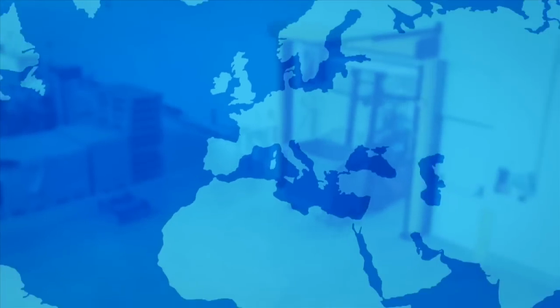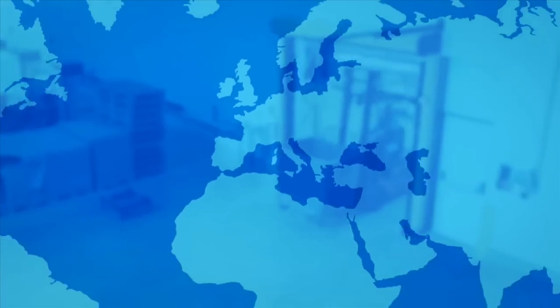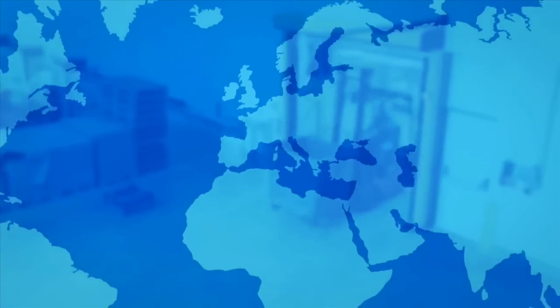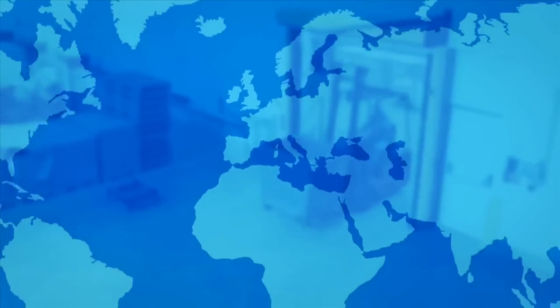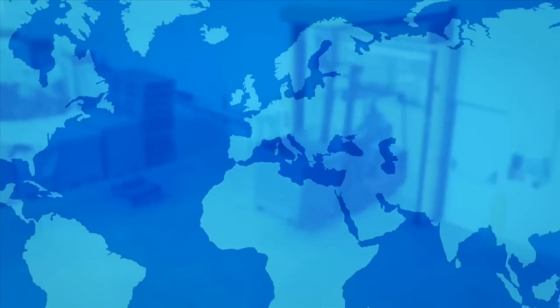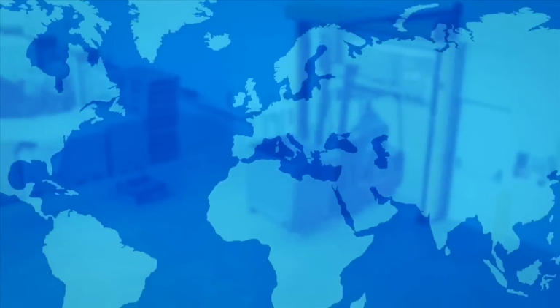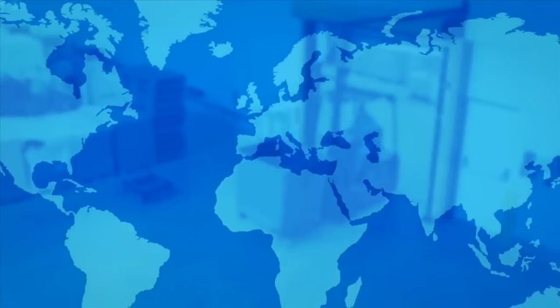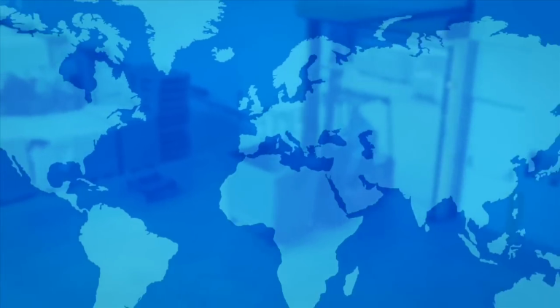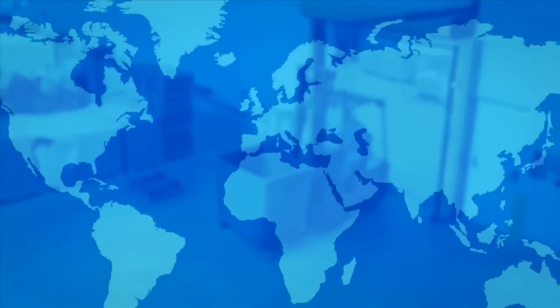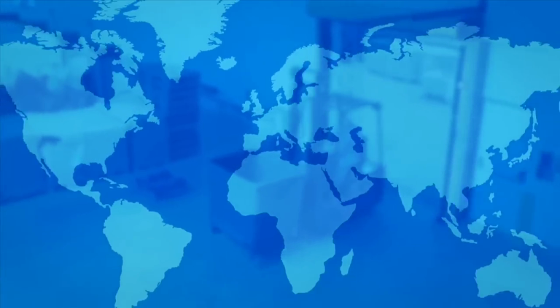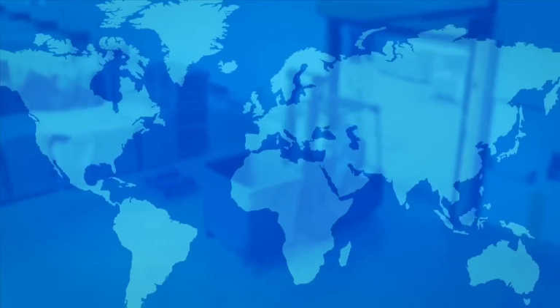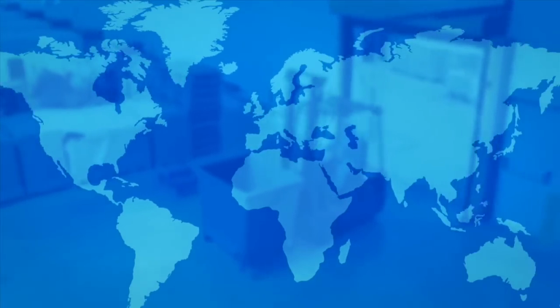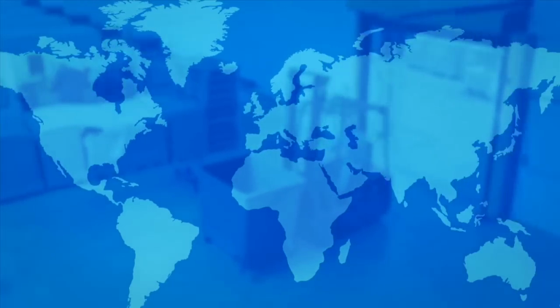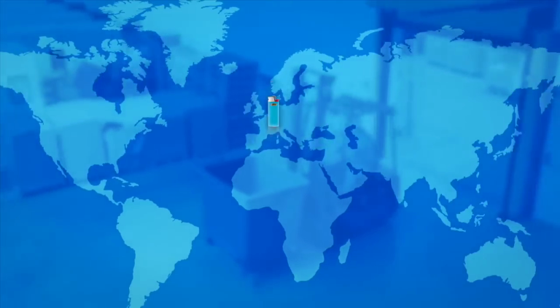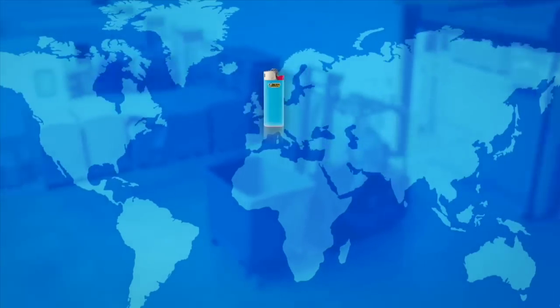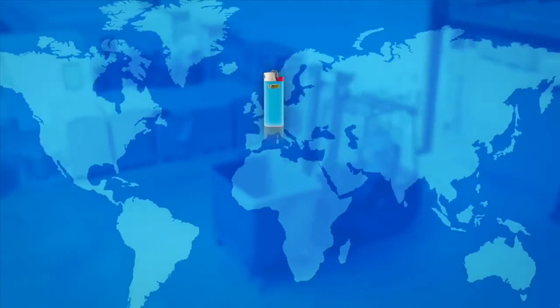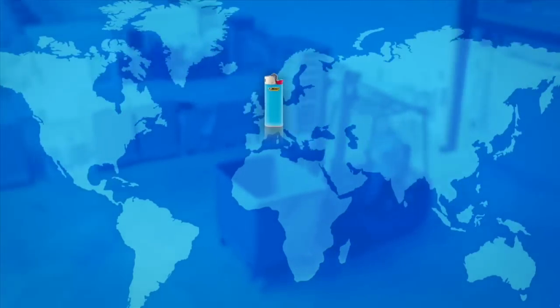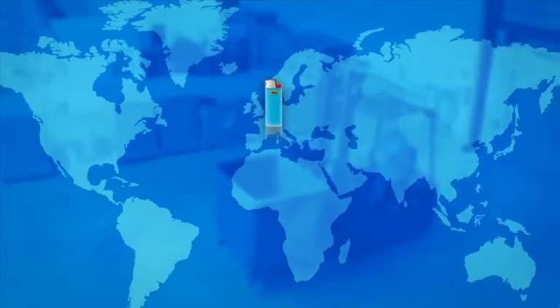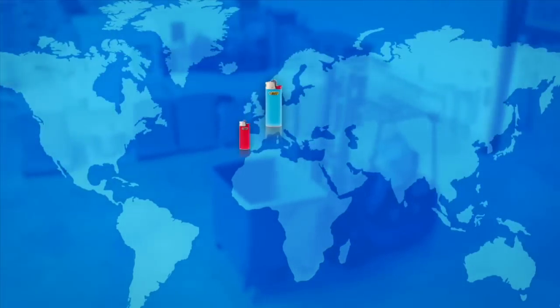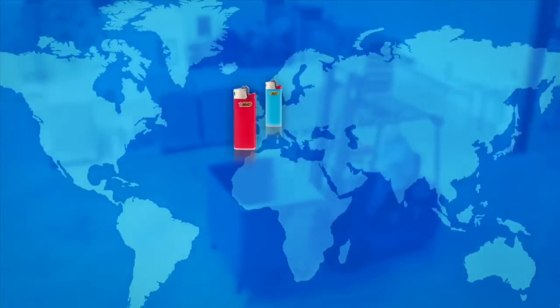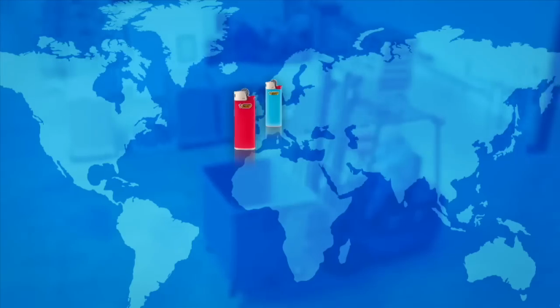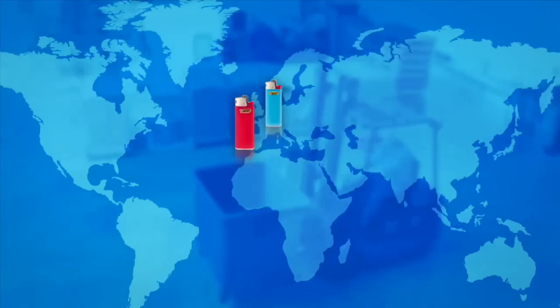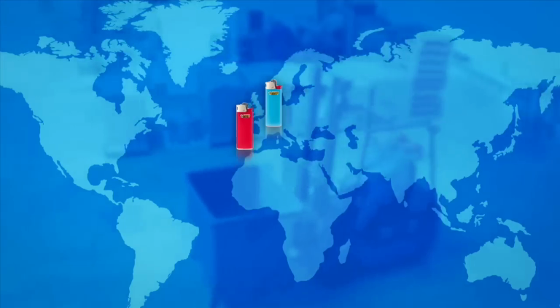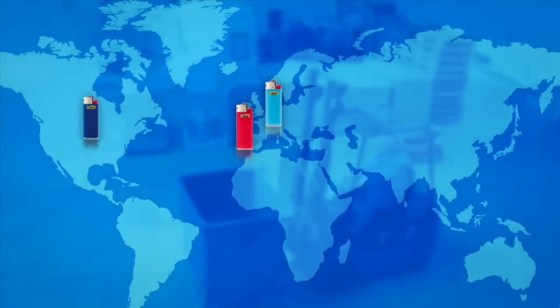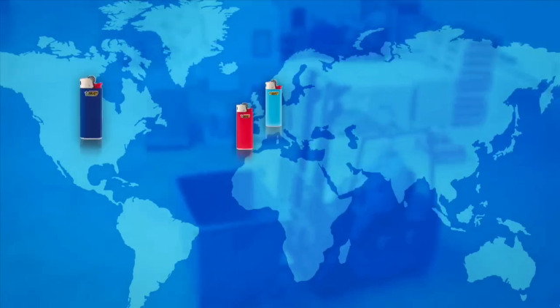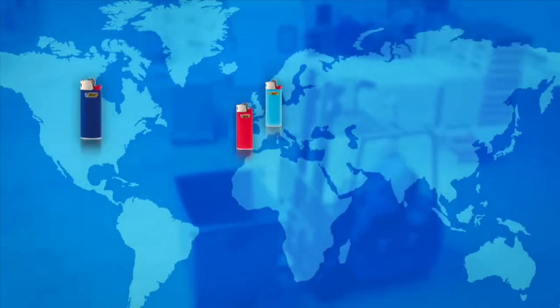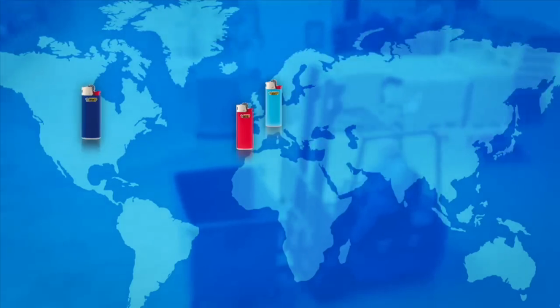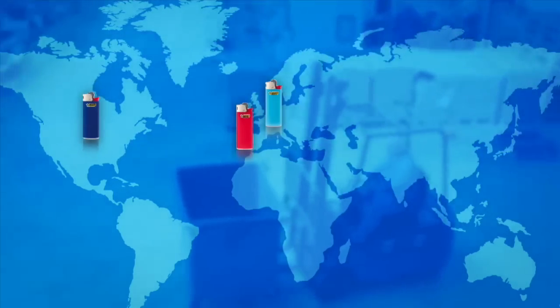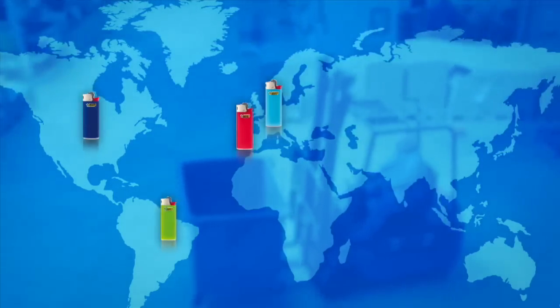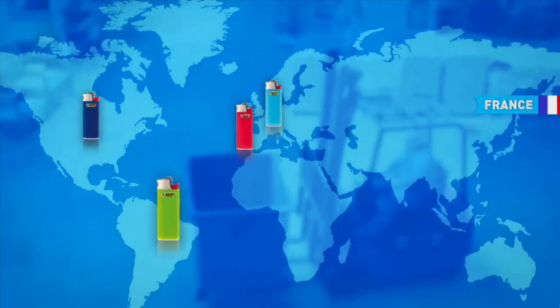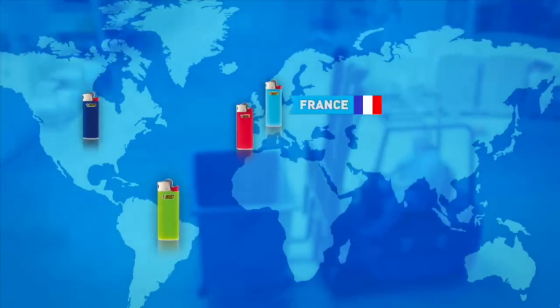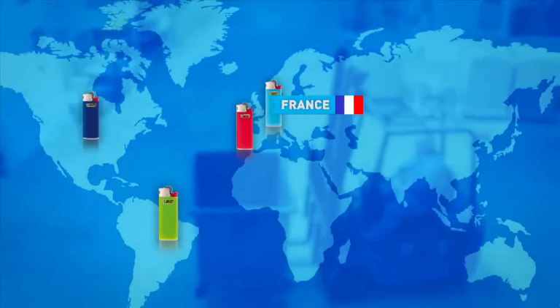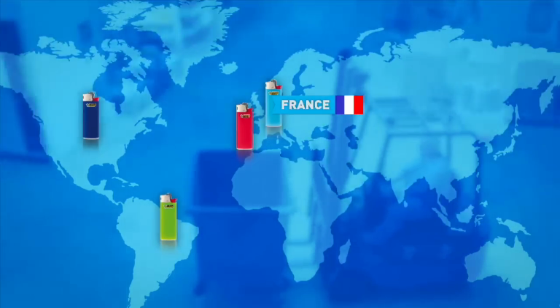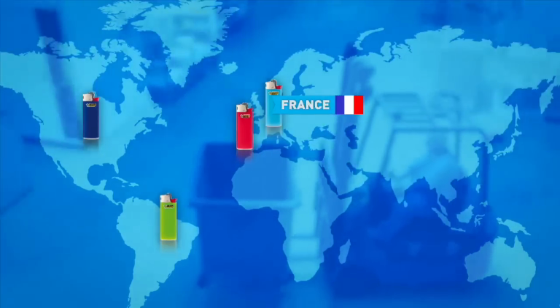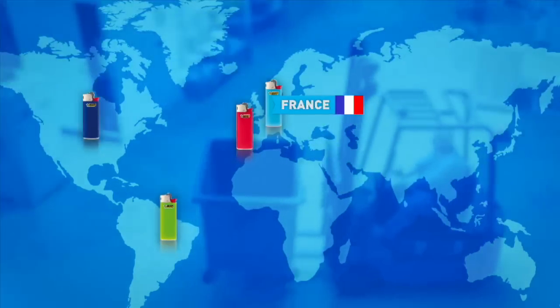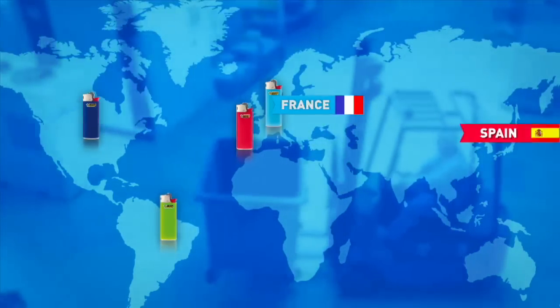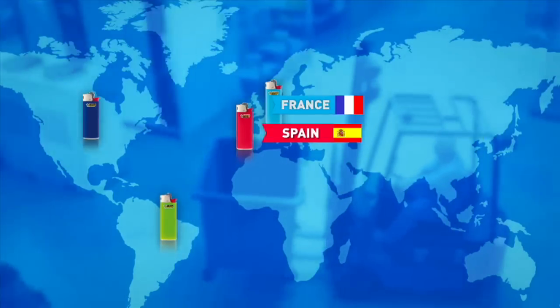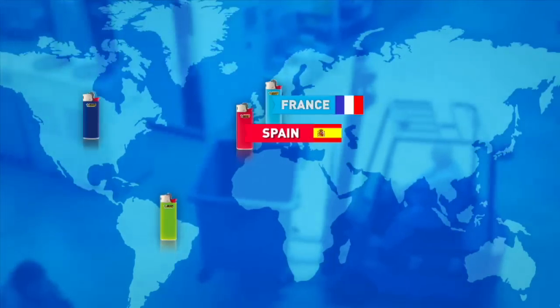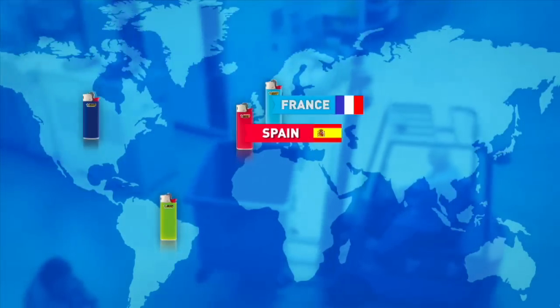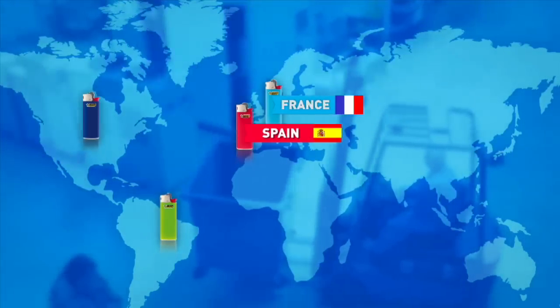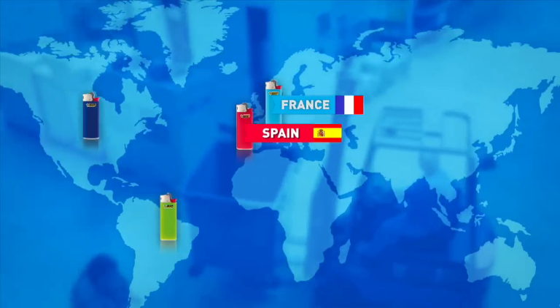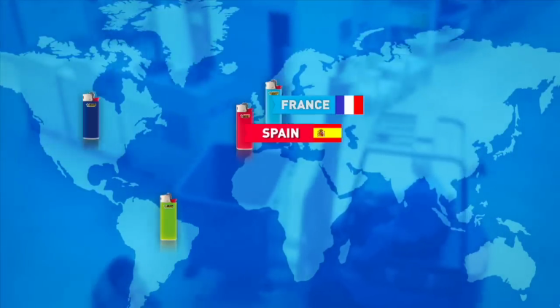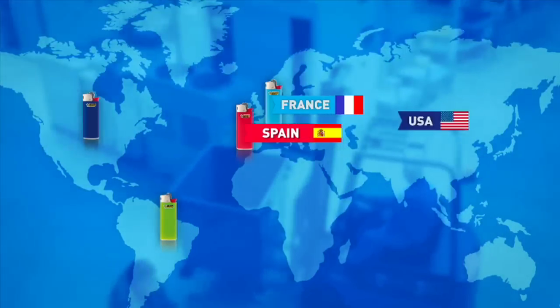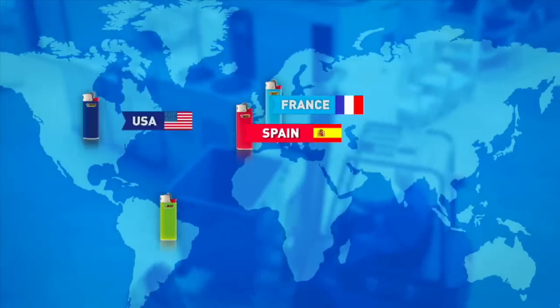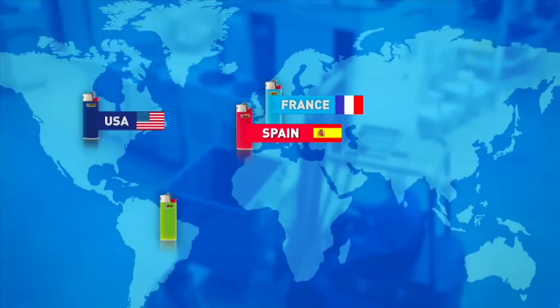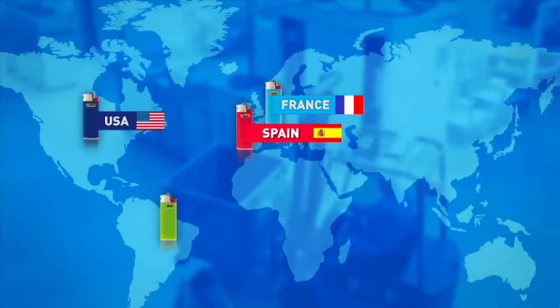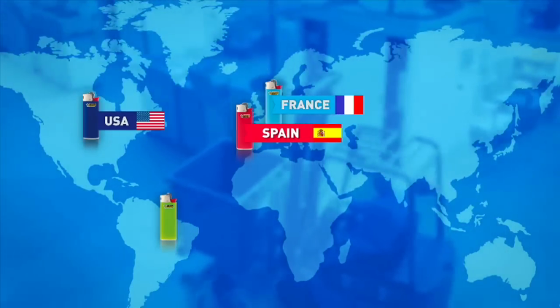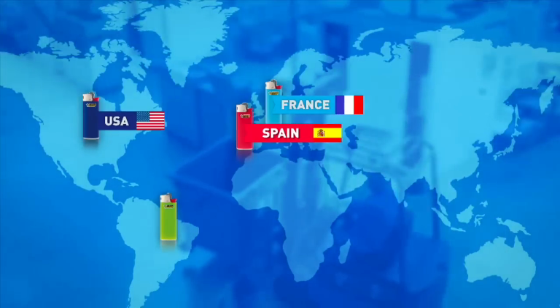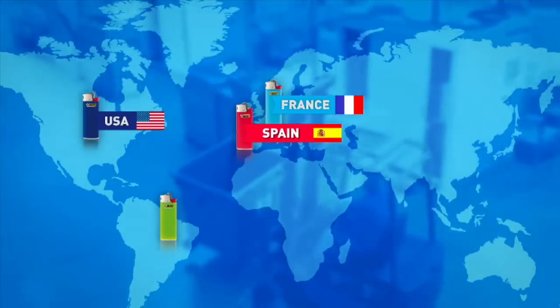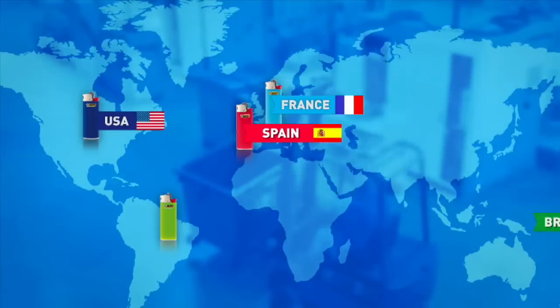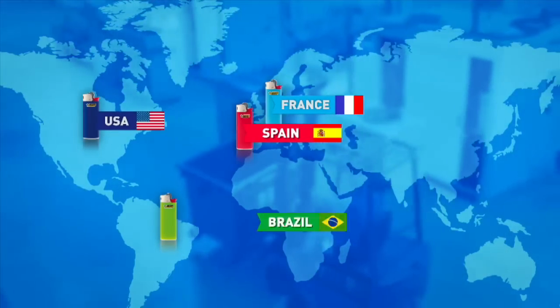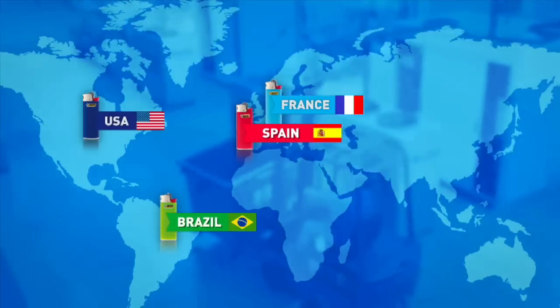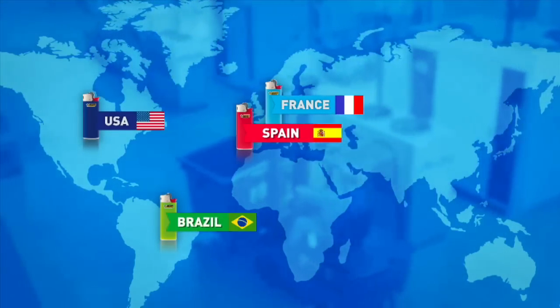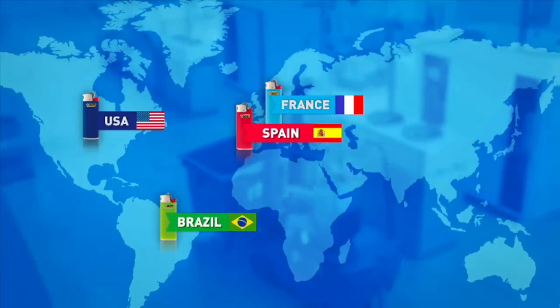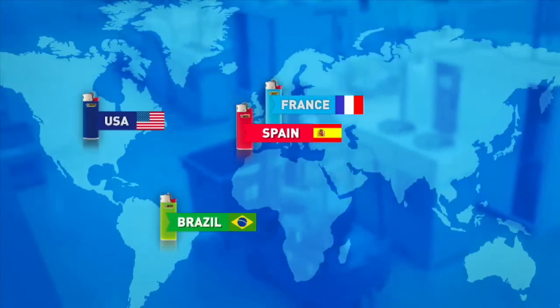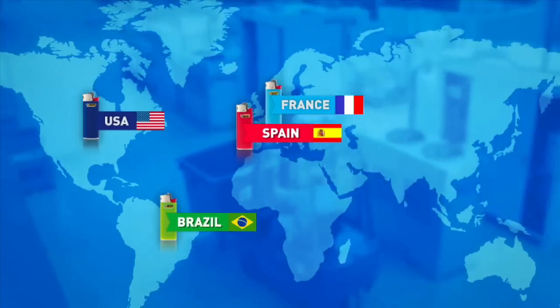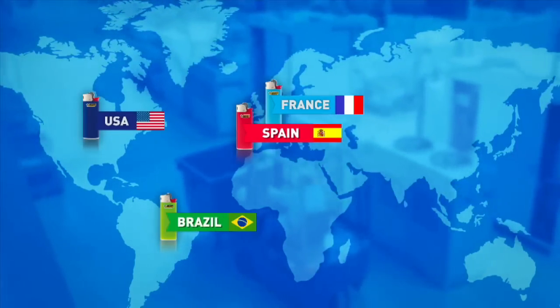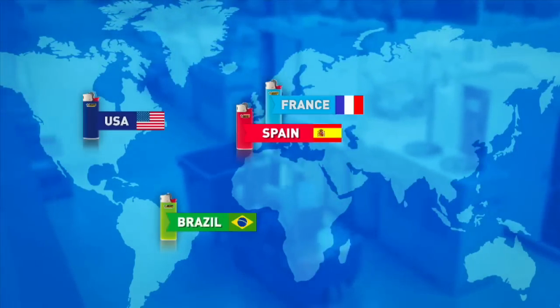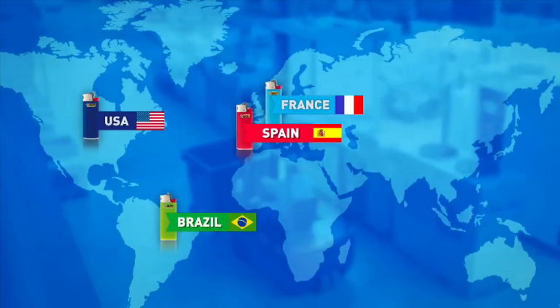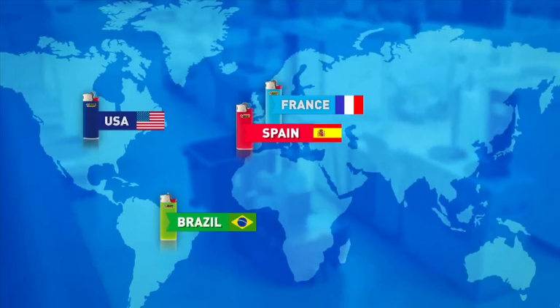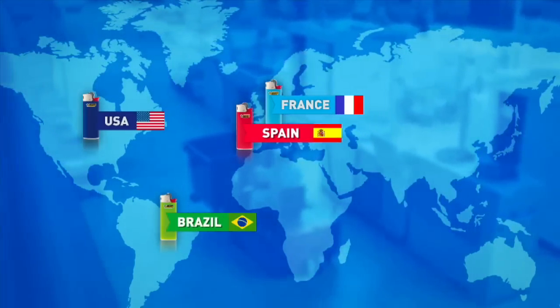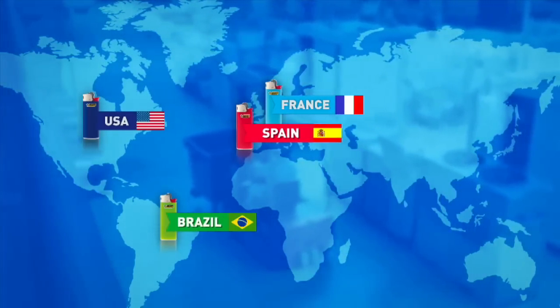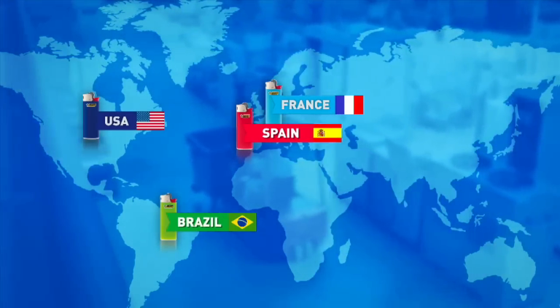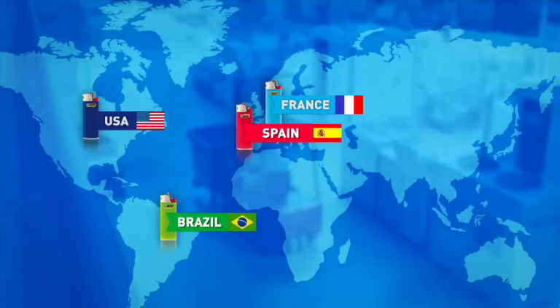There are four factories that produce BIC lighters around the world. They are located in France, Spain, the United States, and Brazil.